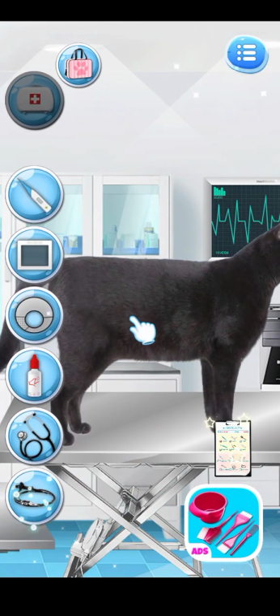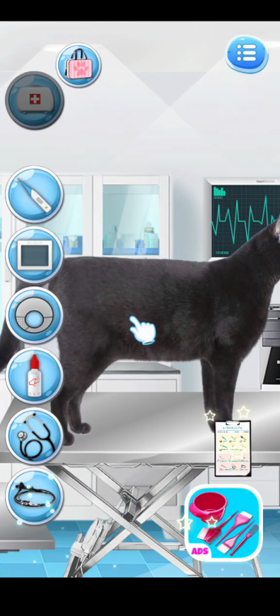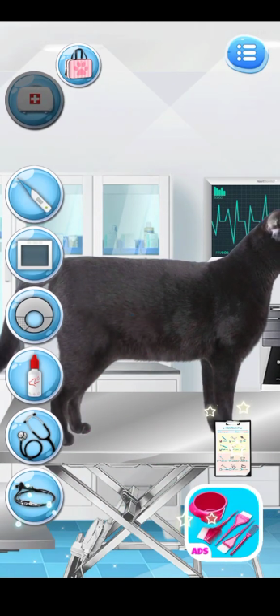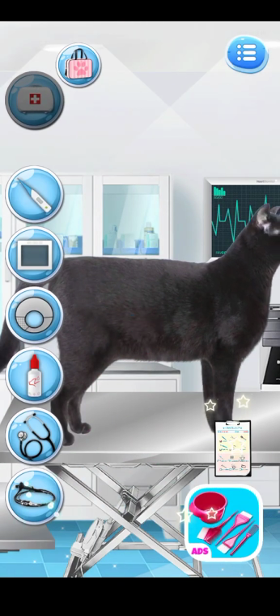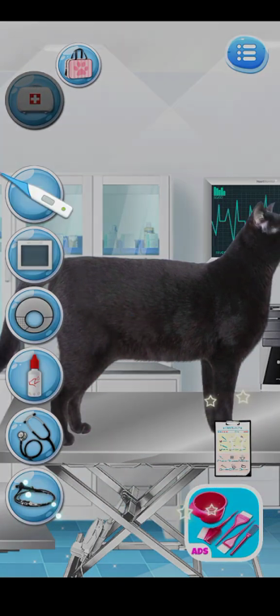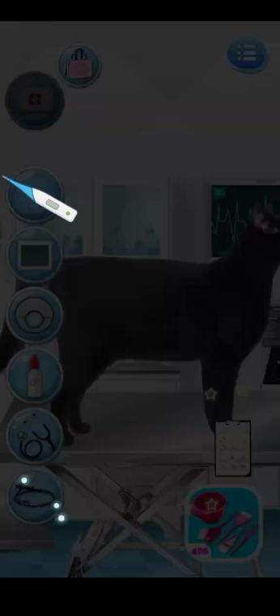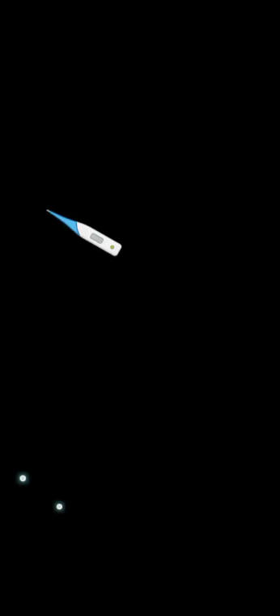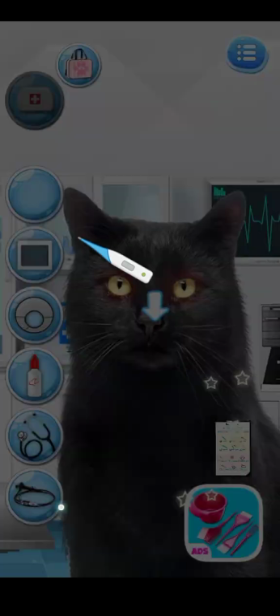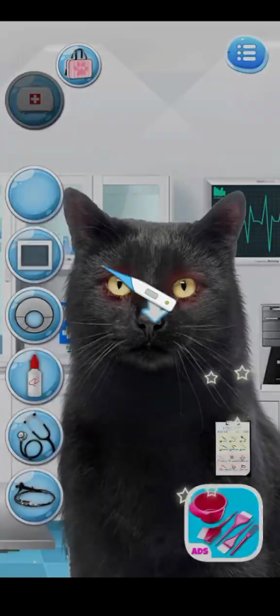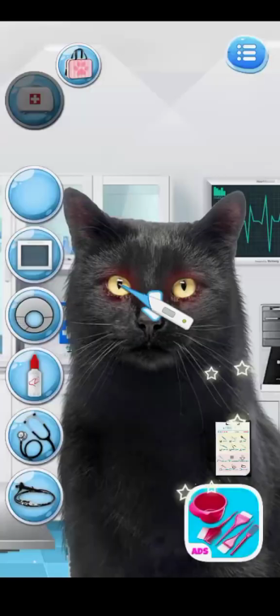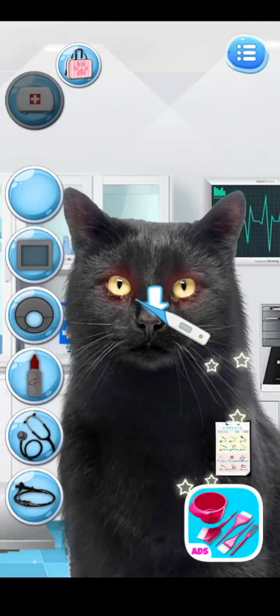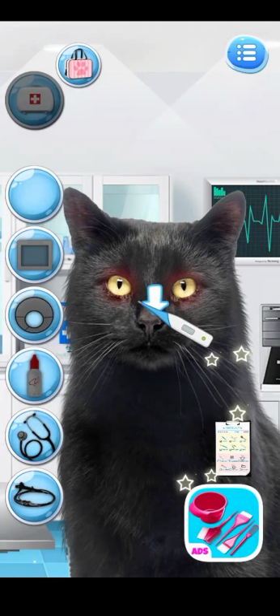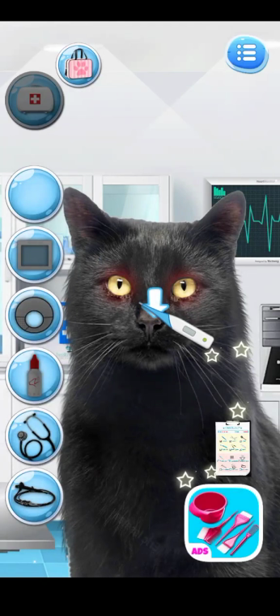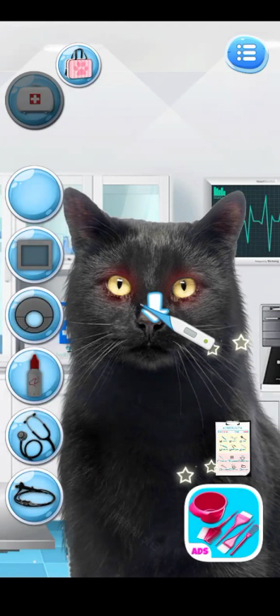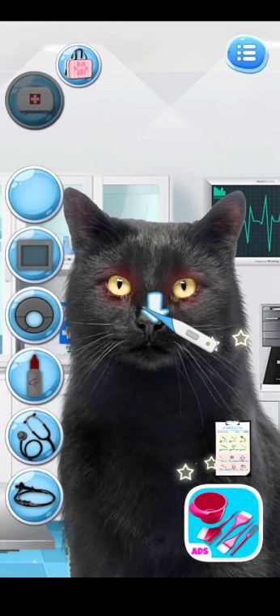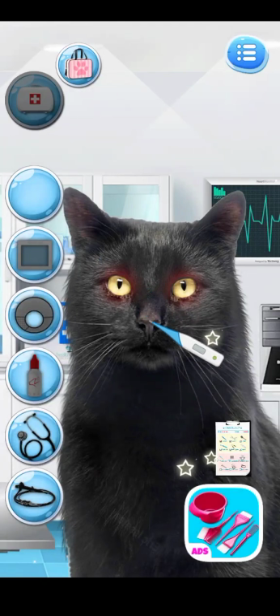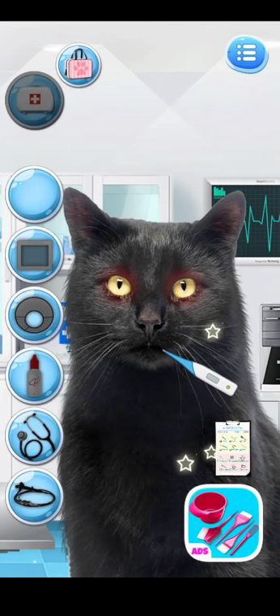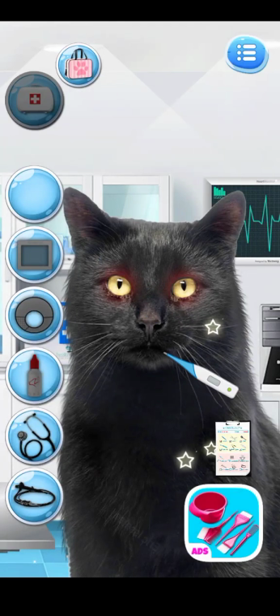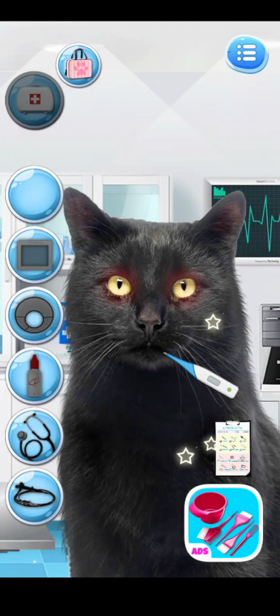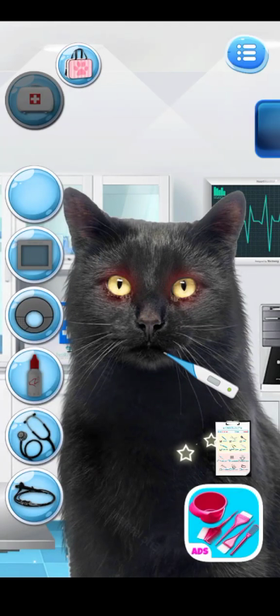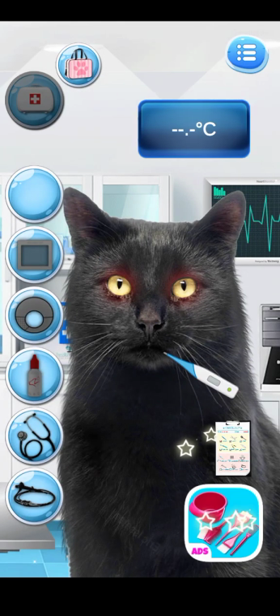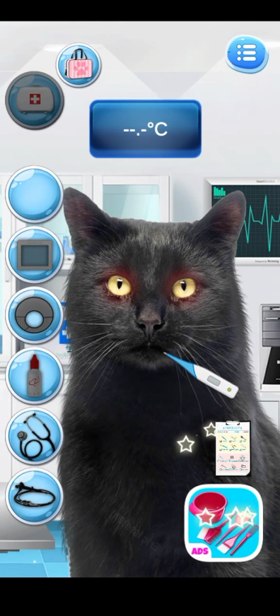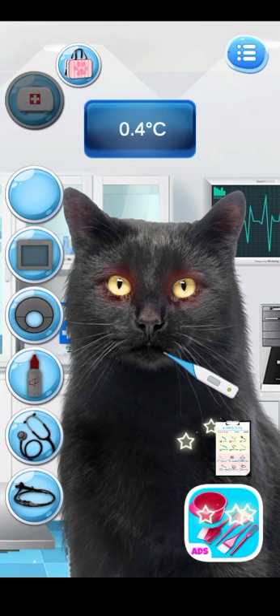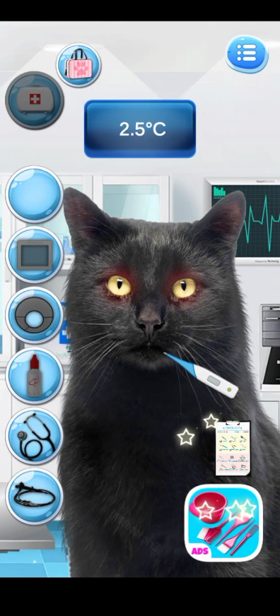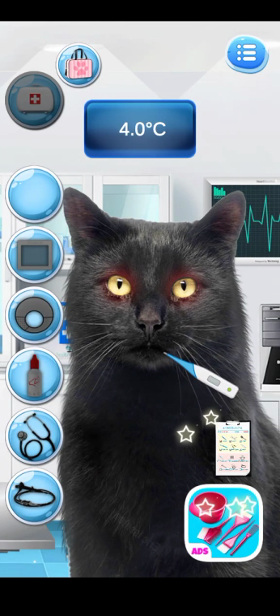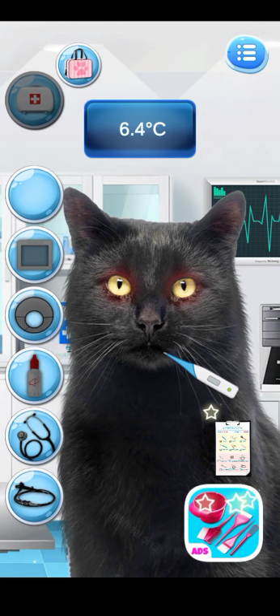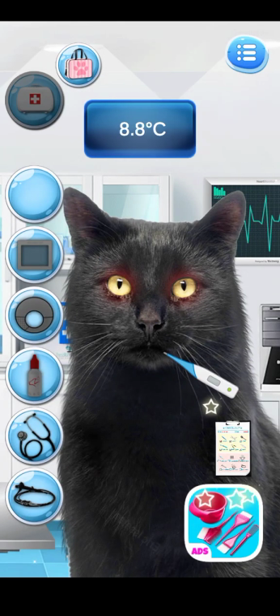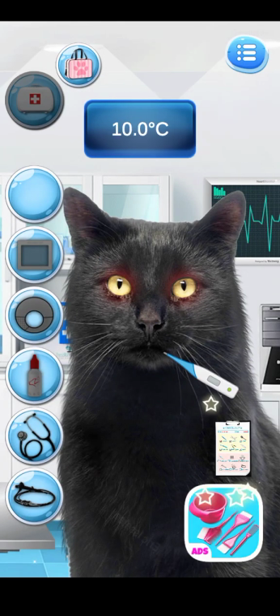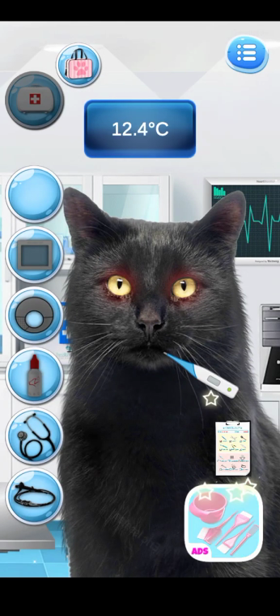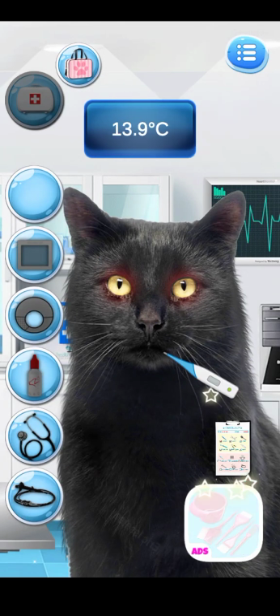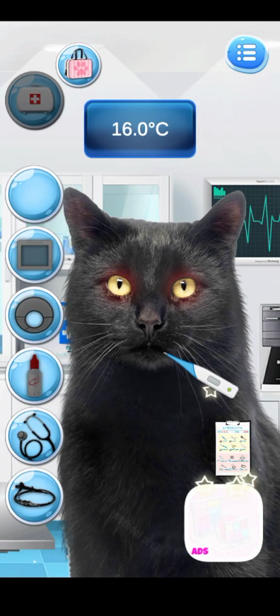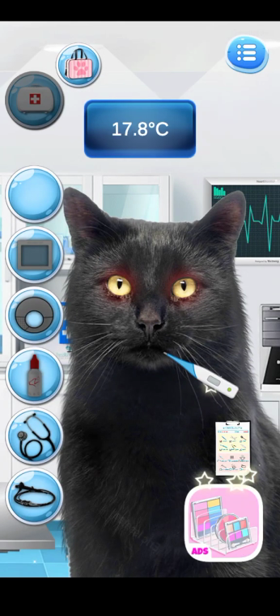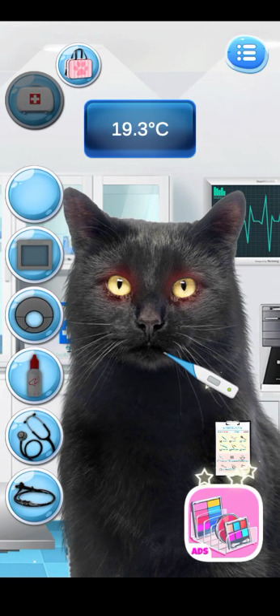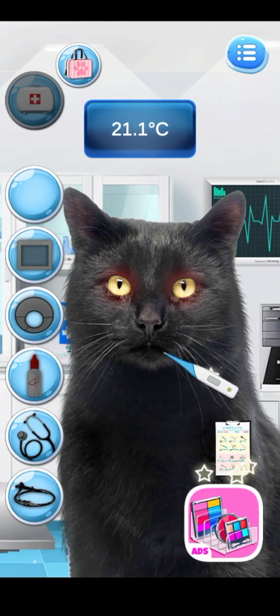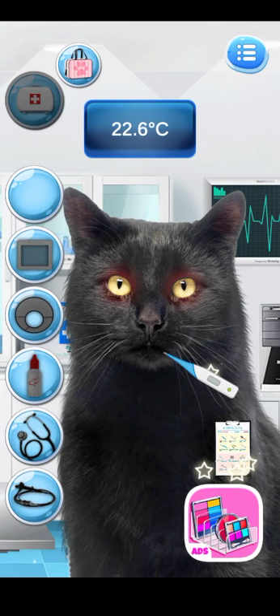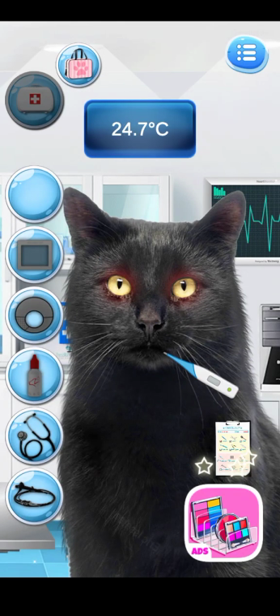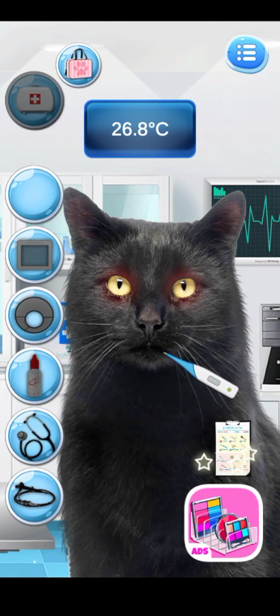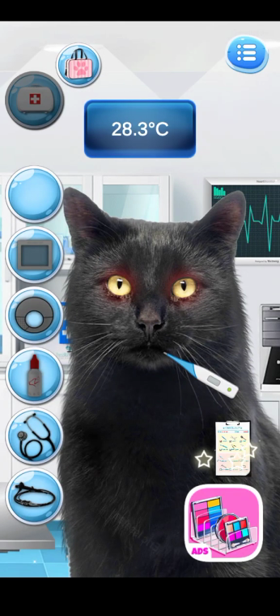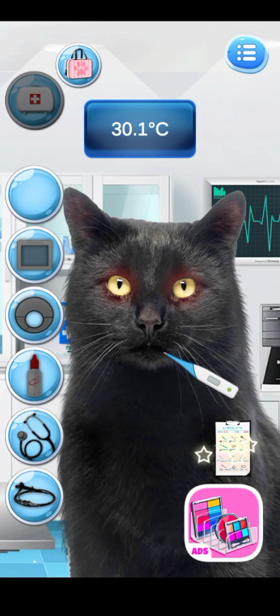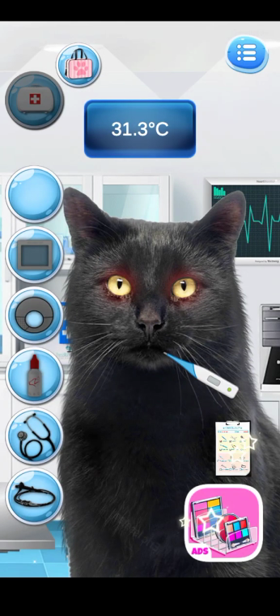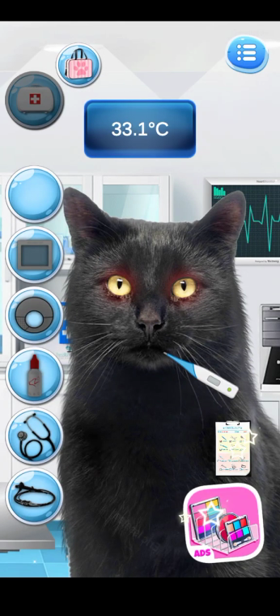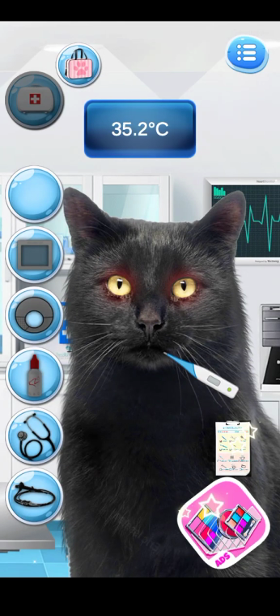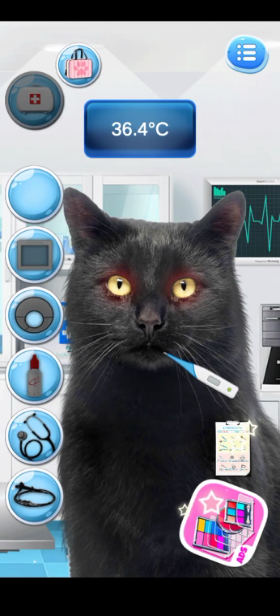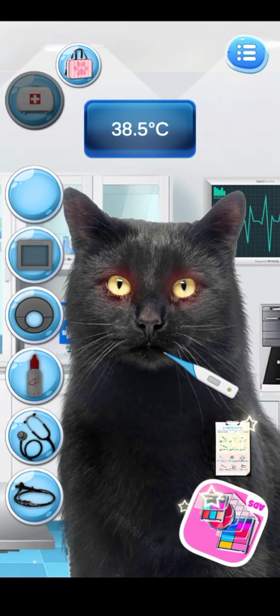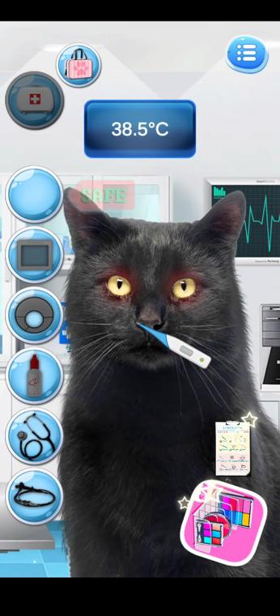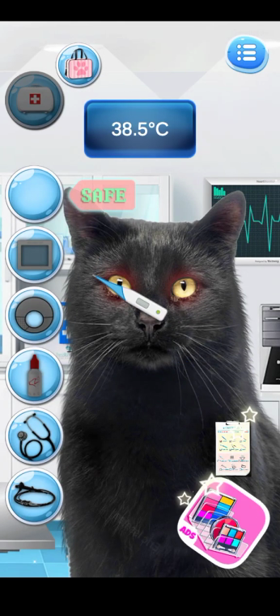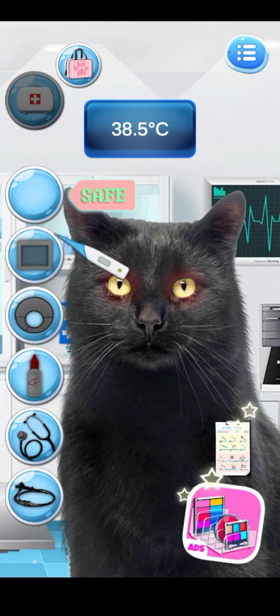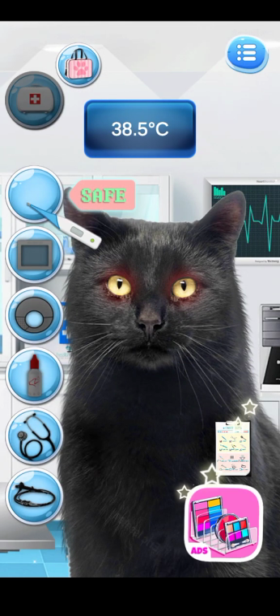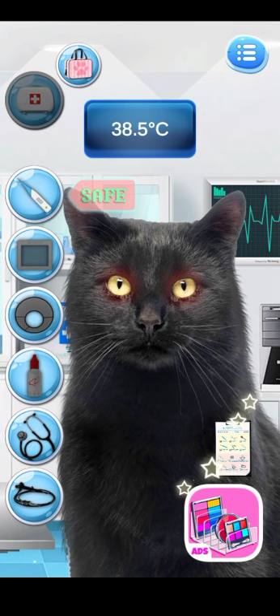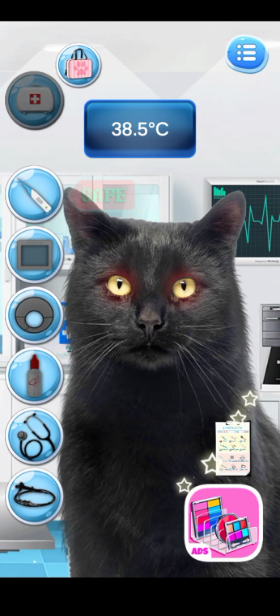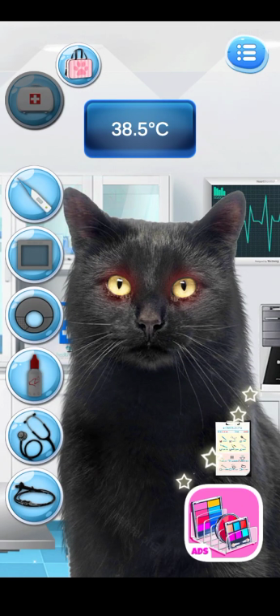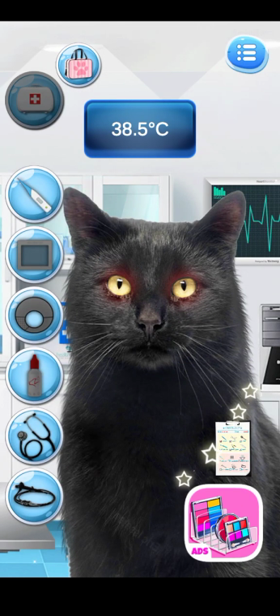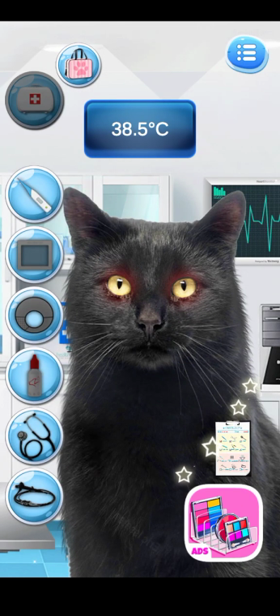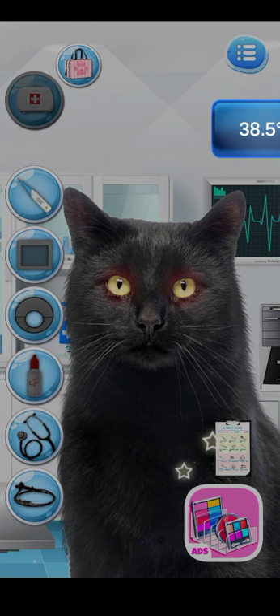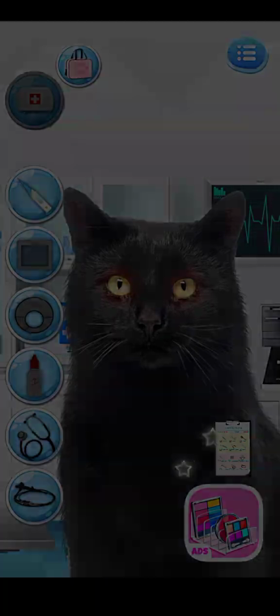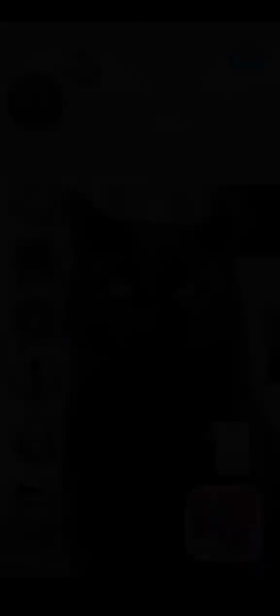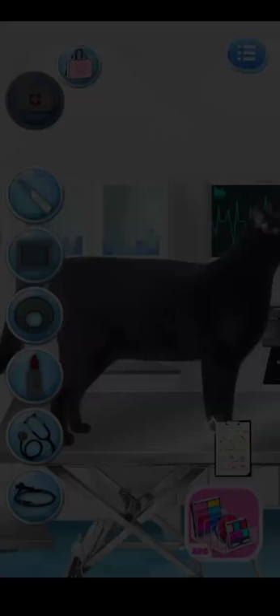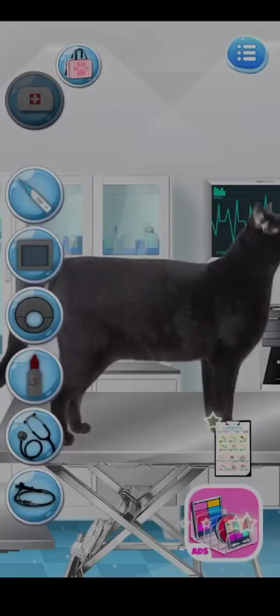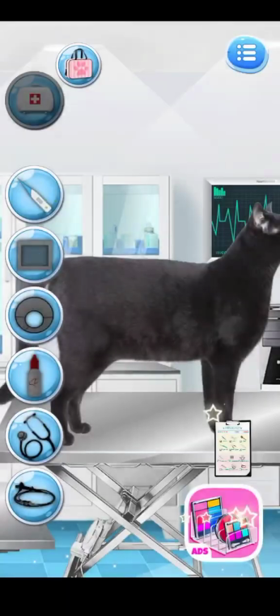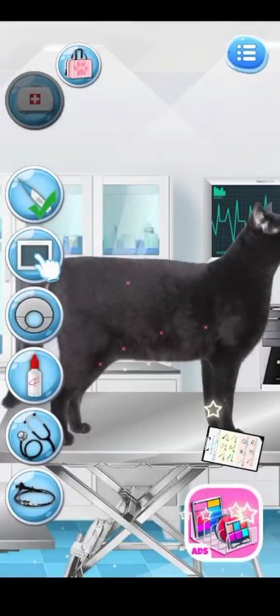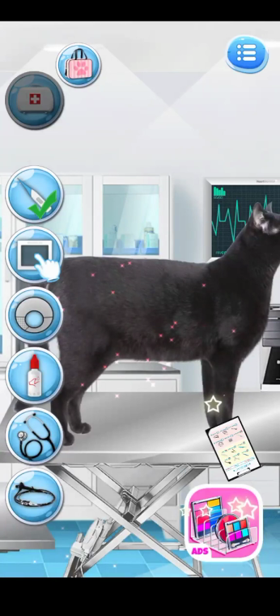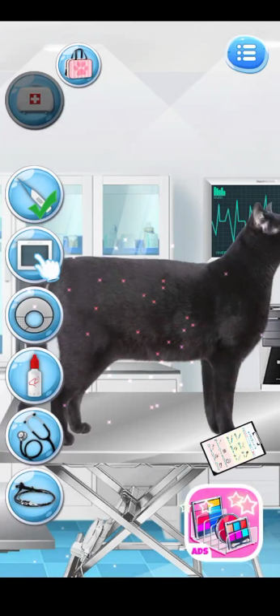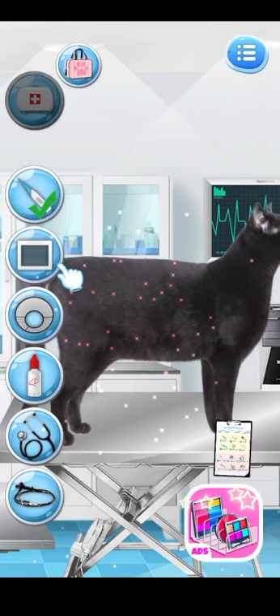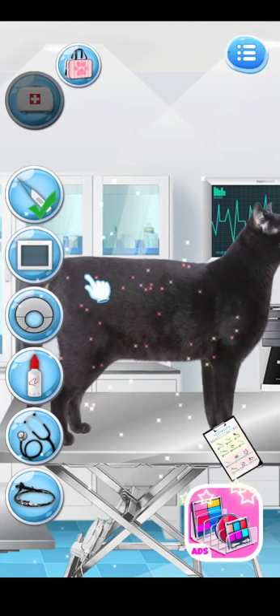Let's take the cute kitty's temperature. Okay, it's normal. Great!